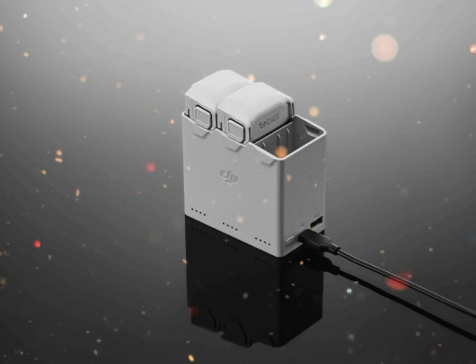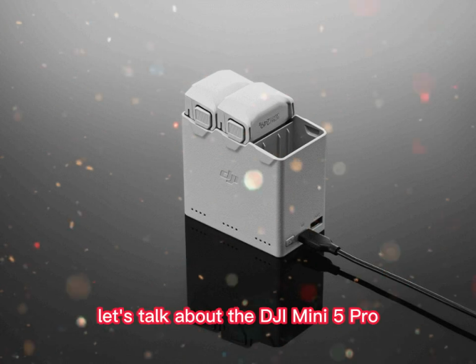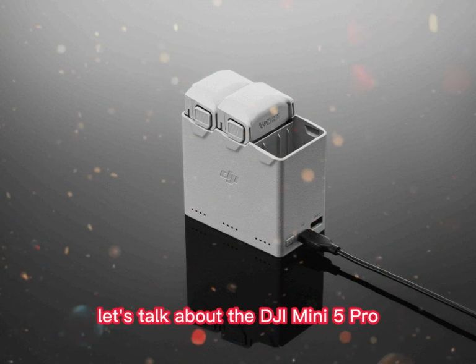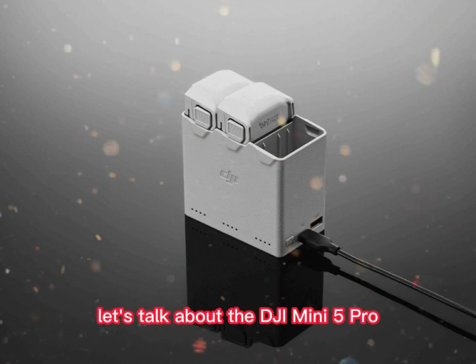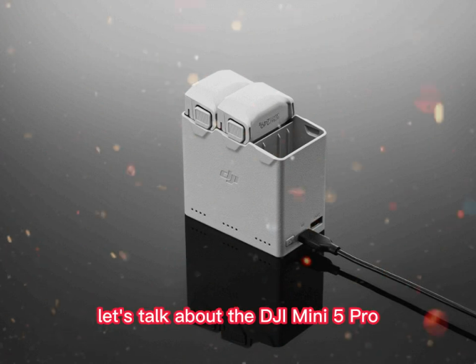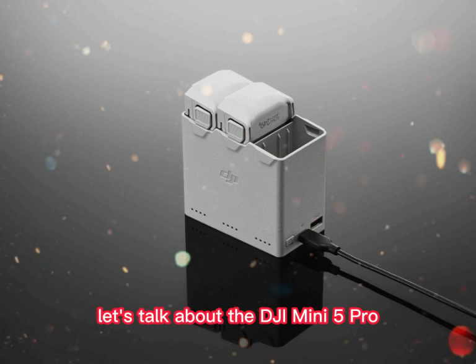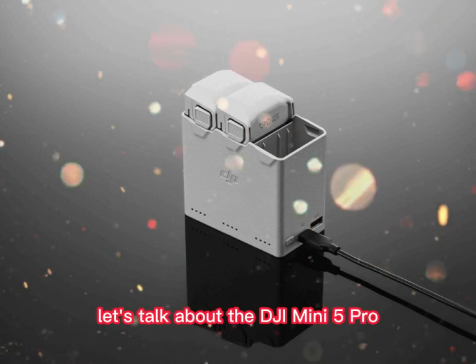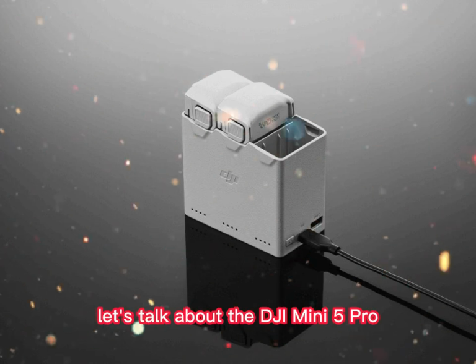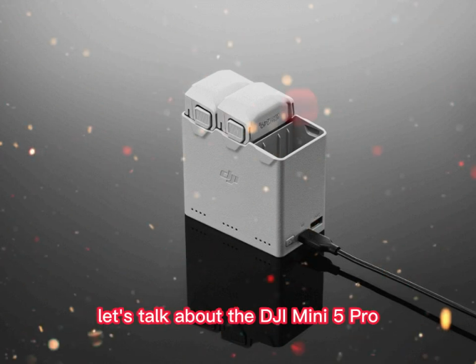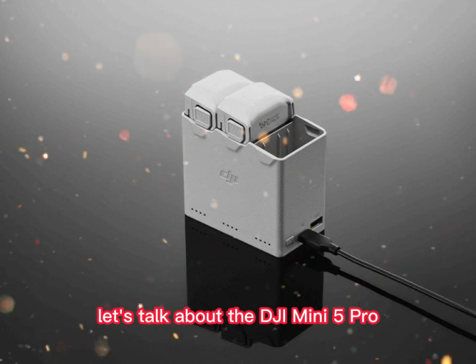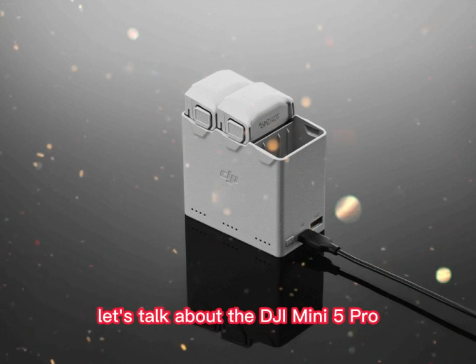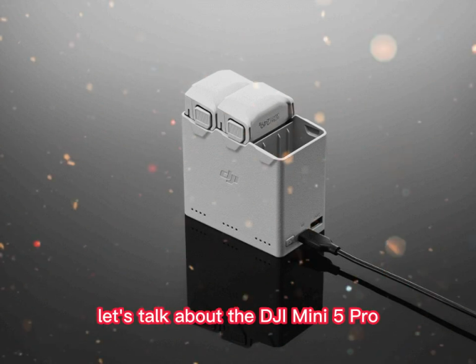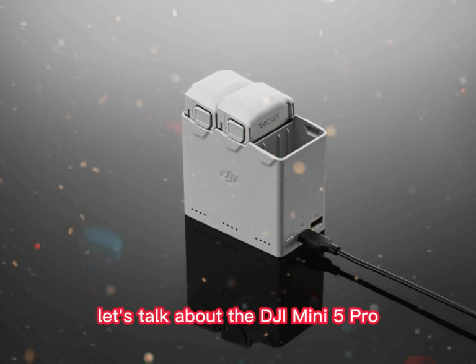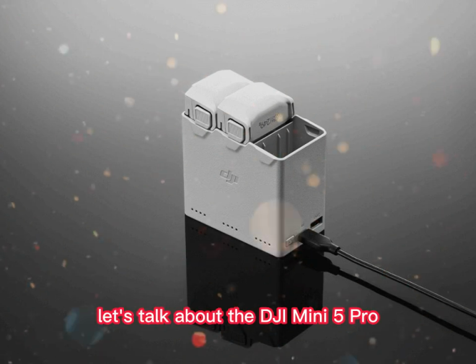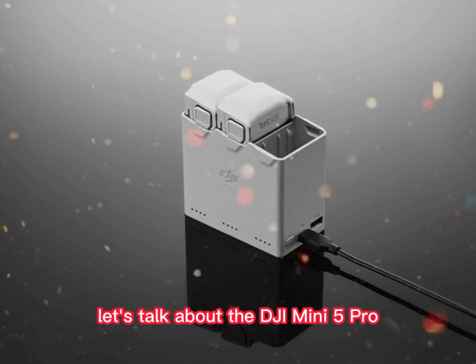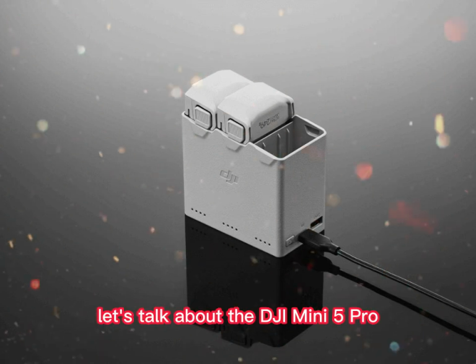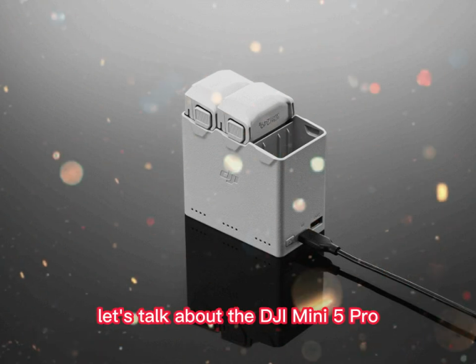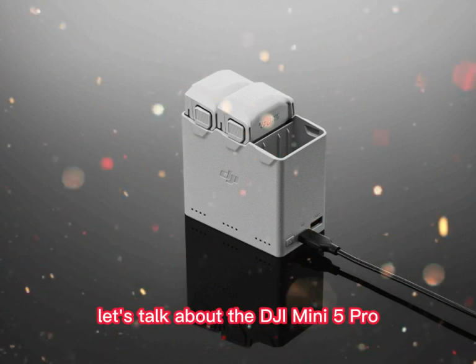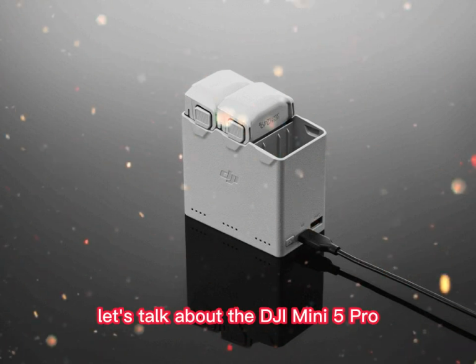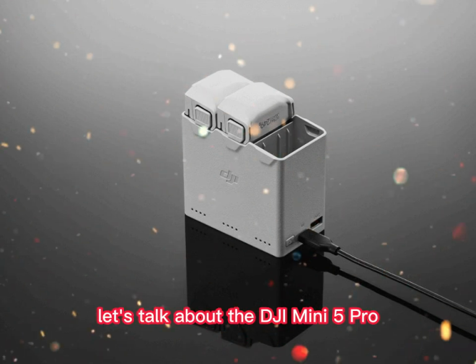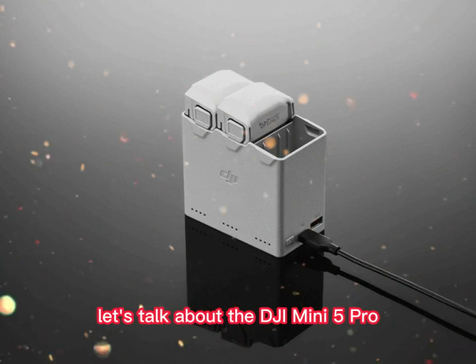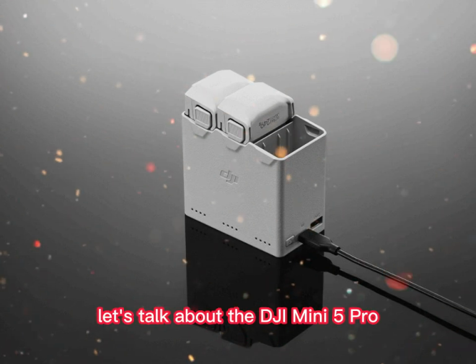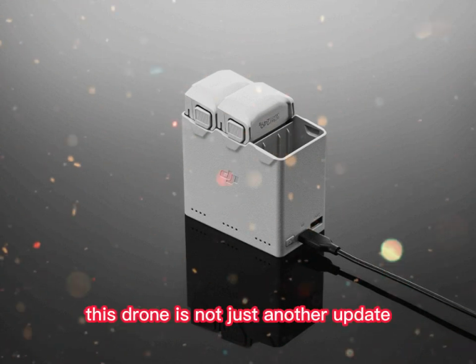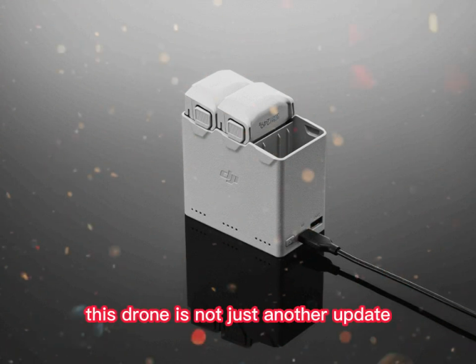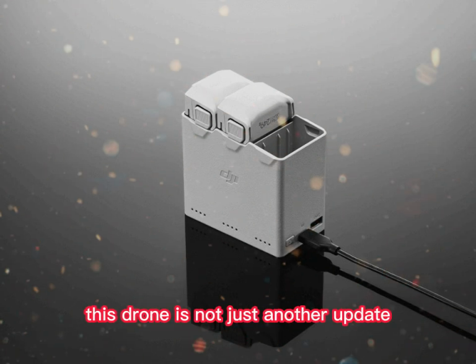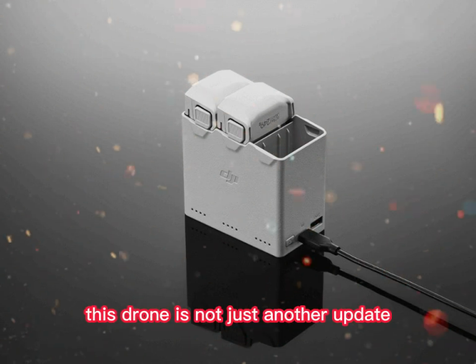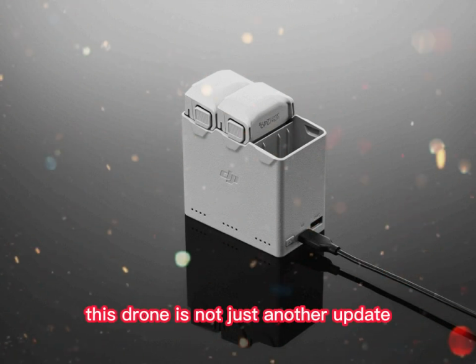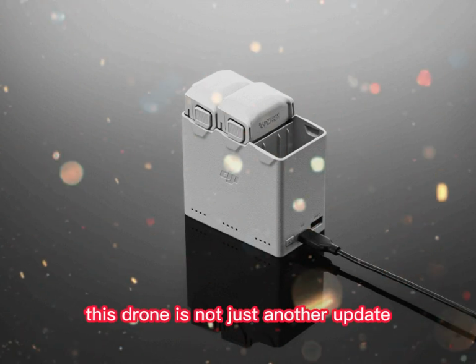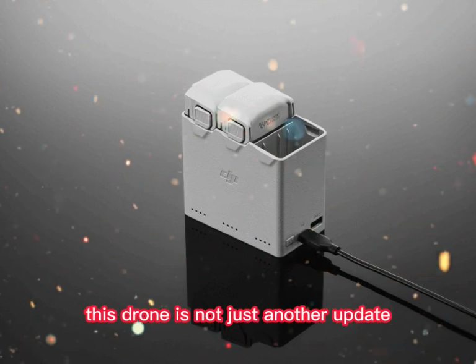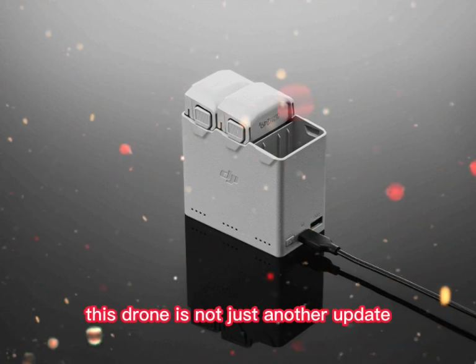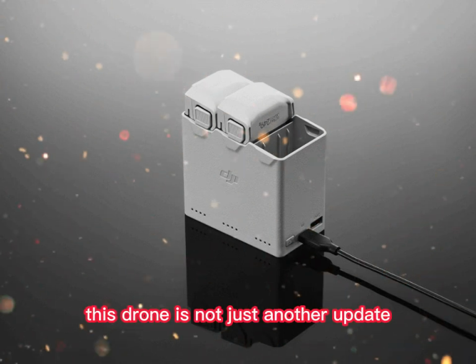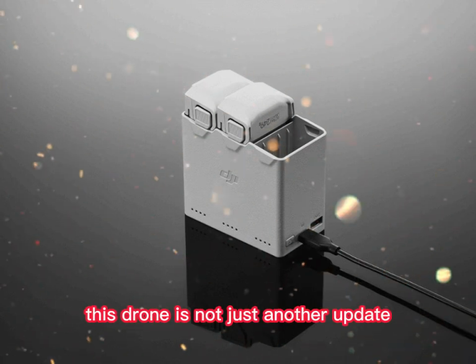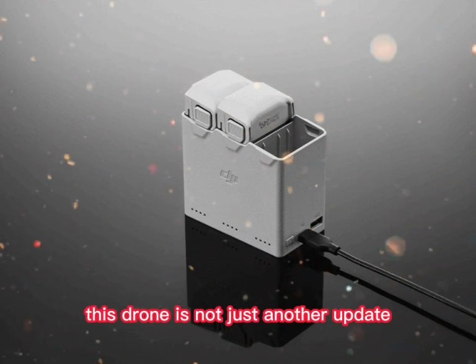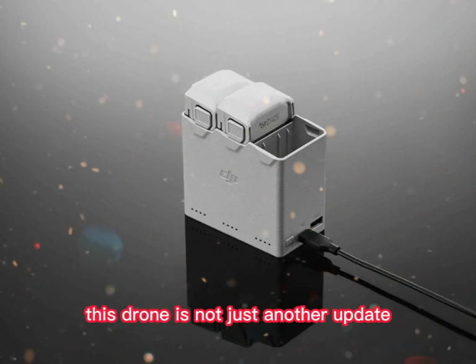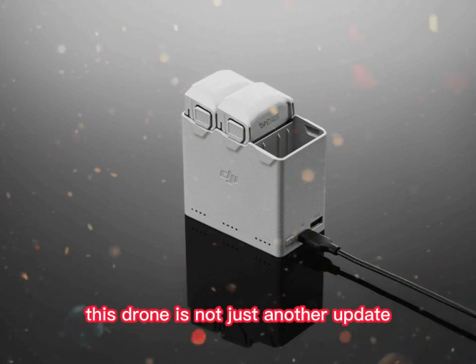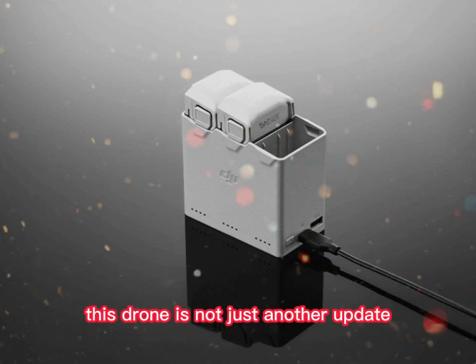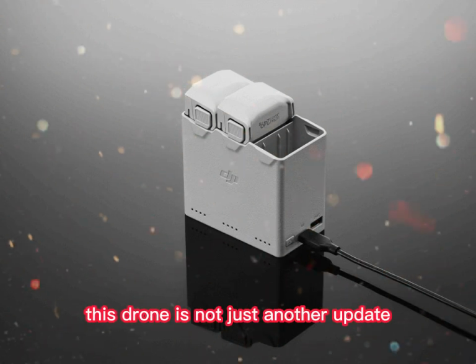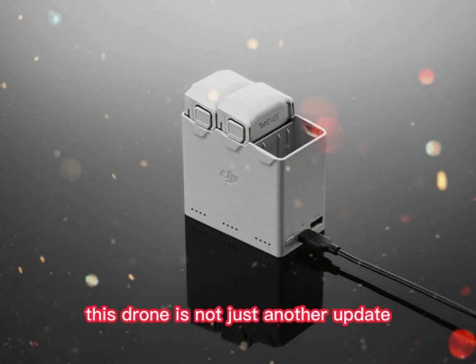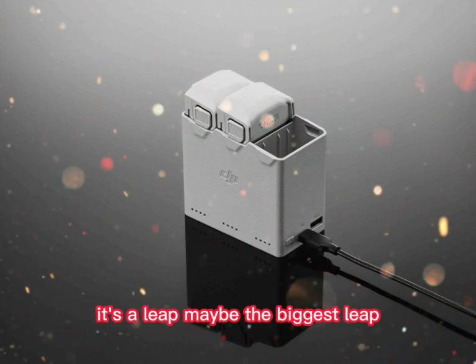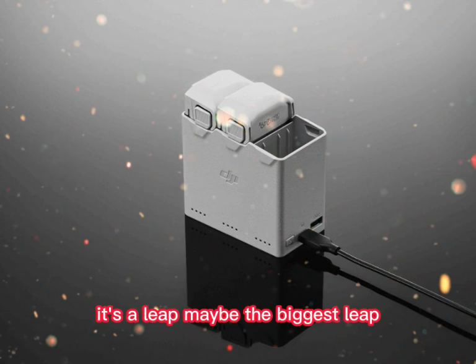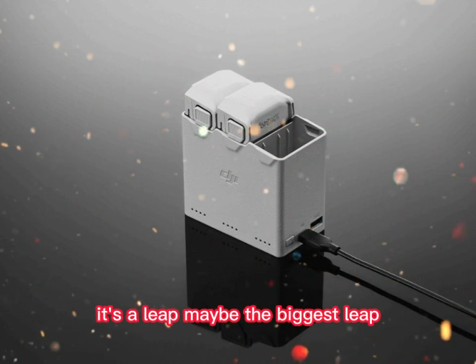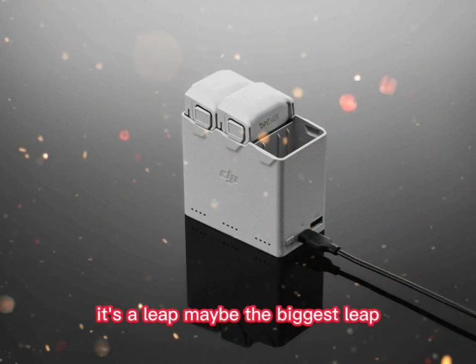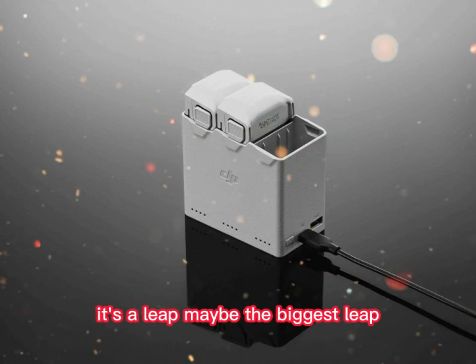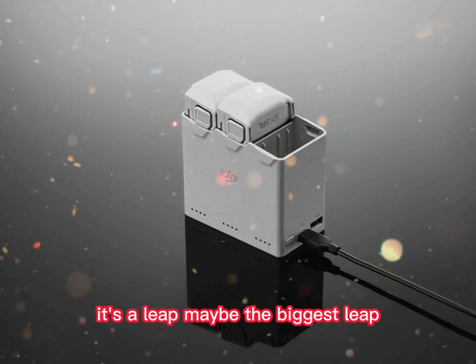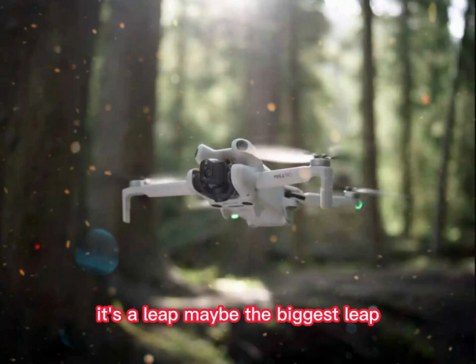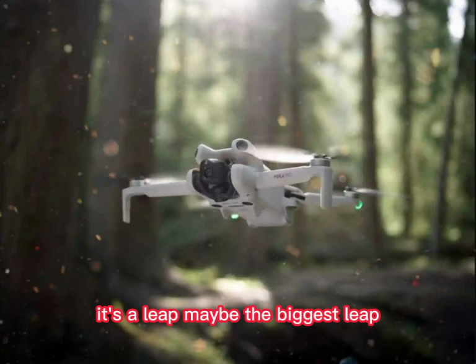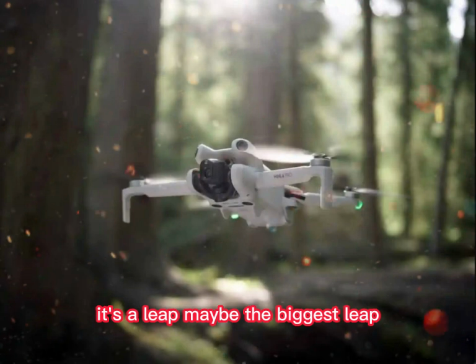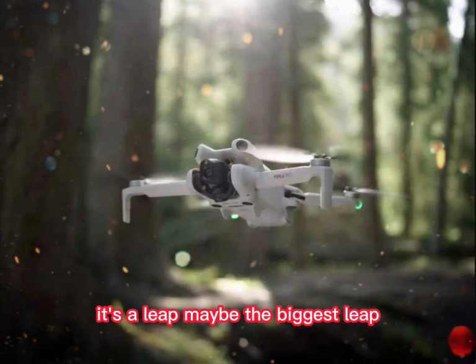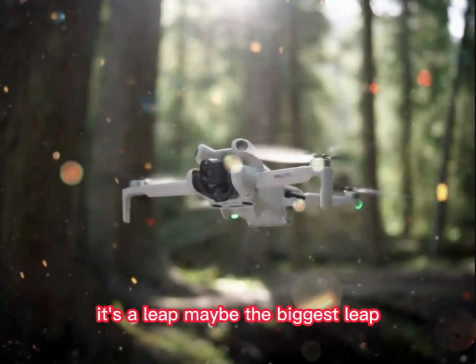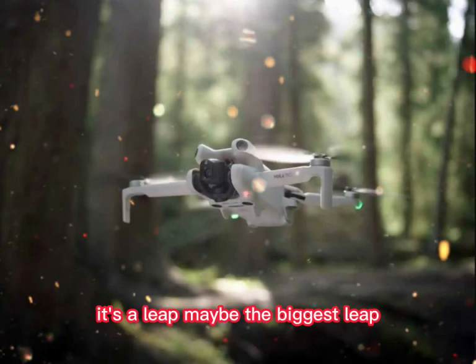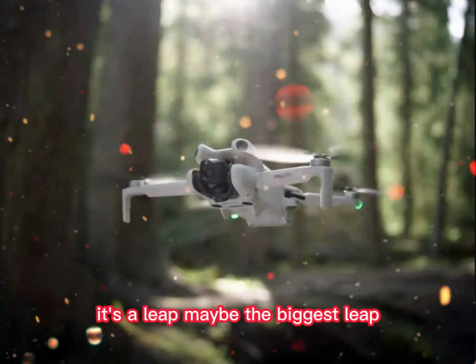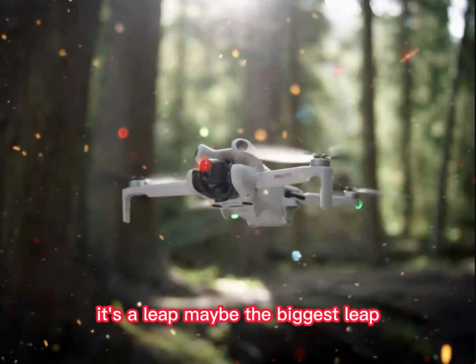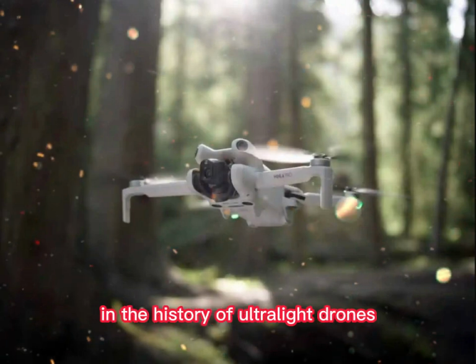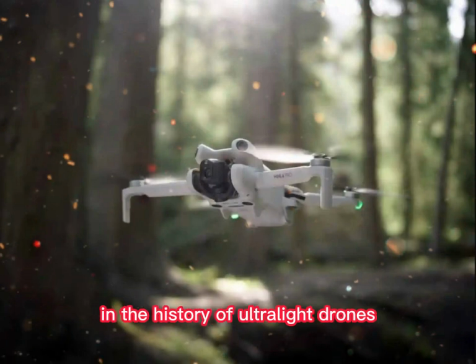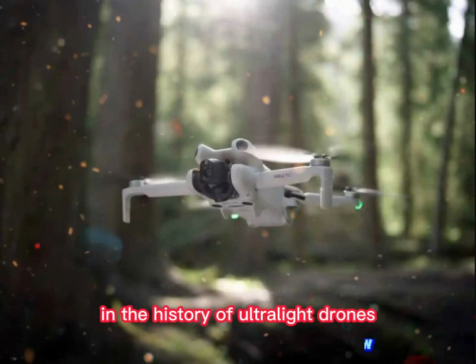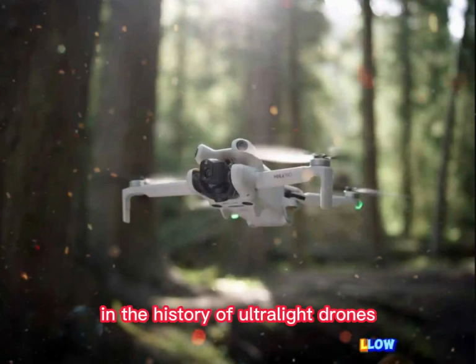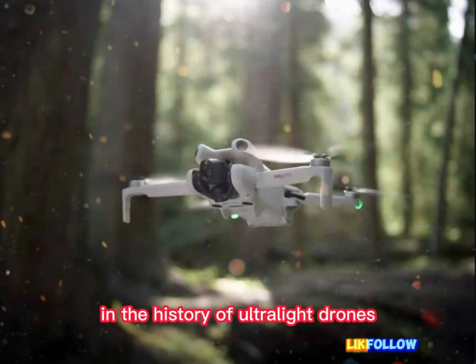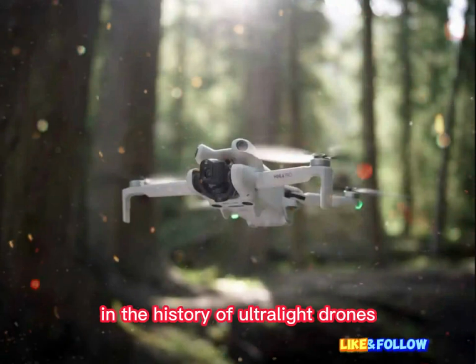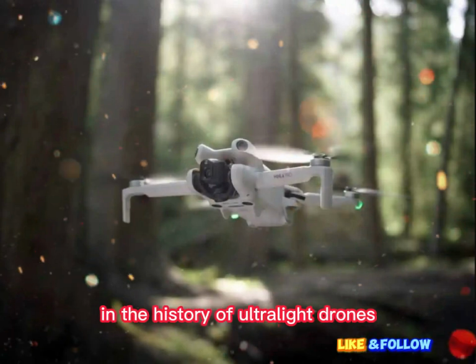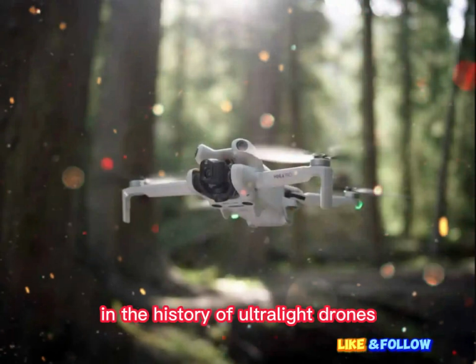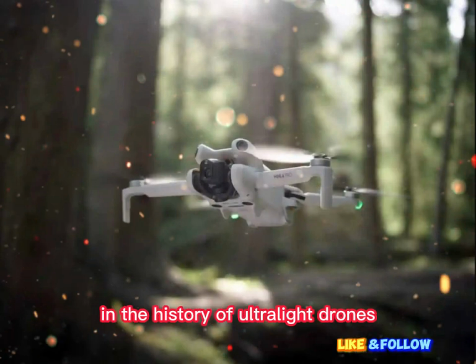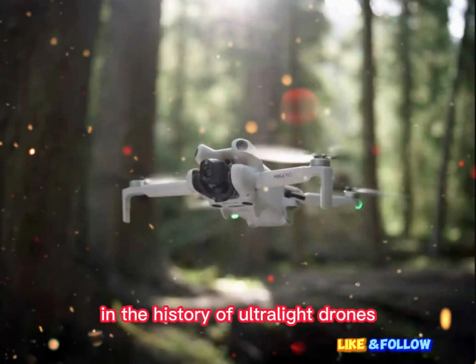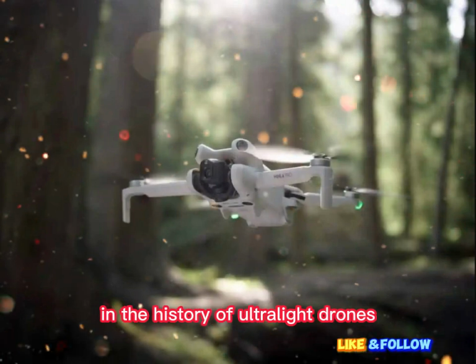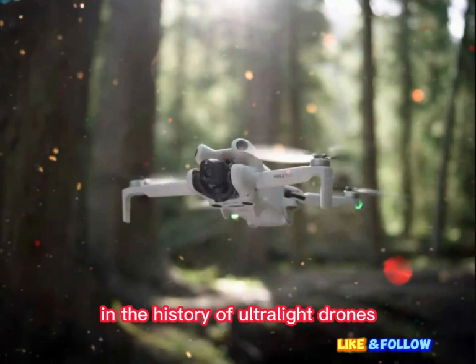Let's talk about the DJI Mini 5 Pro. This drone is not just another update. It's a leap — maybe the biggest leap in the history of ultralight drones.